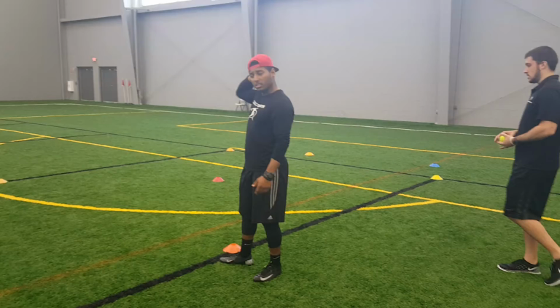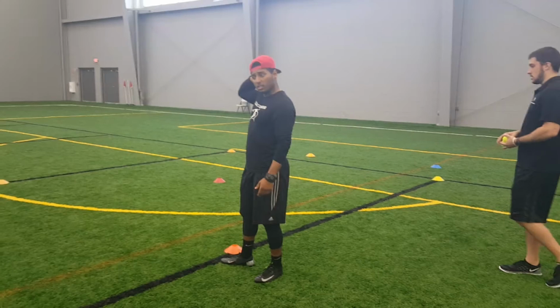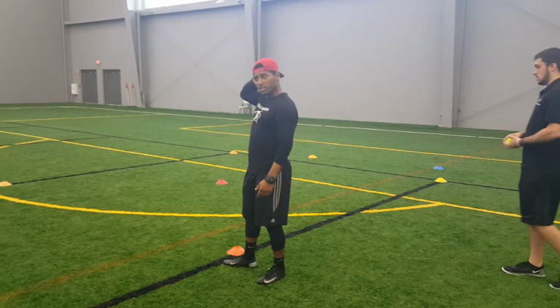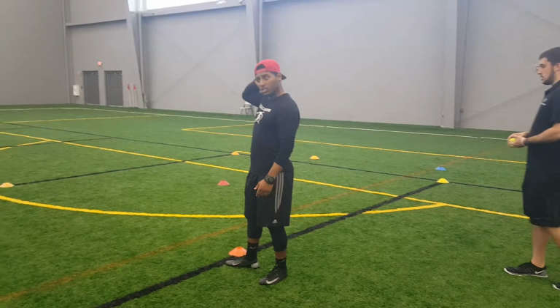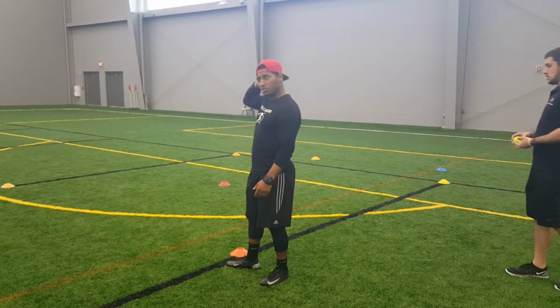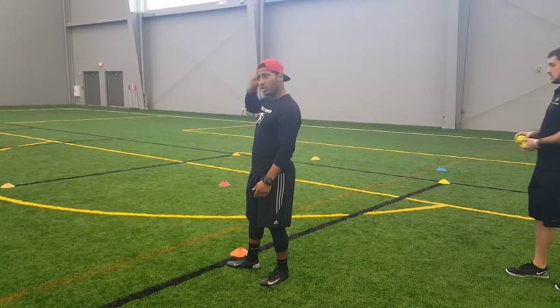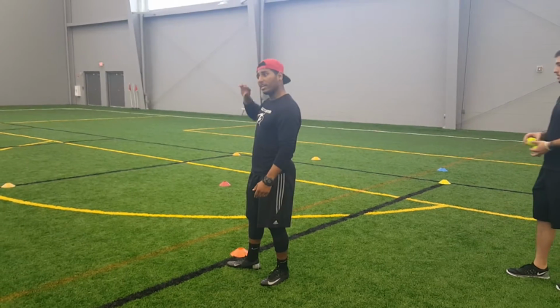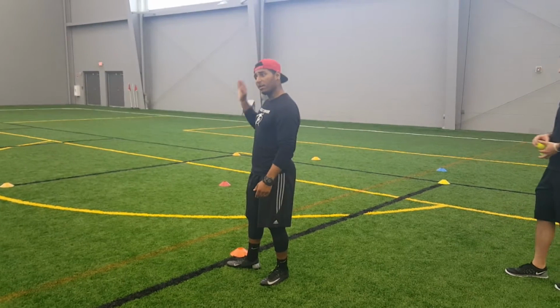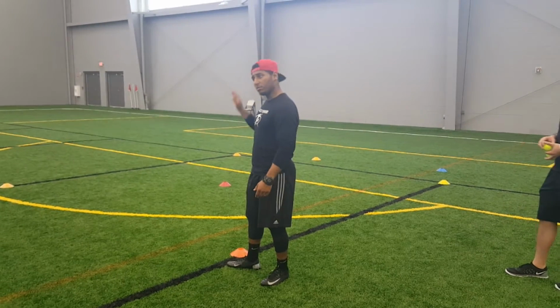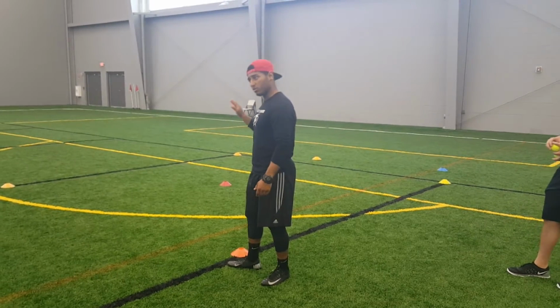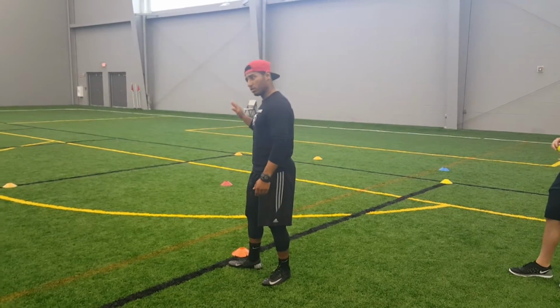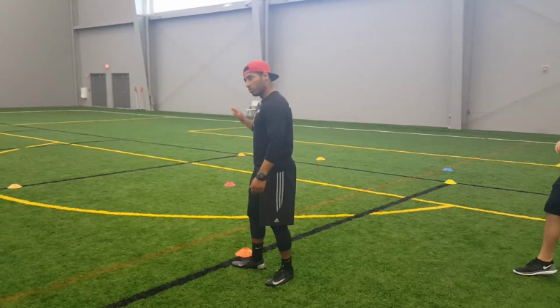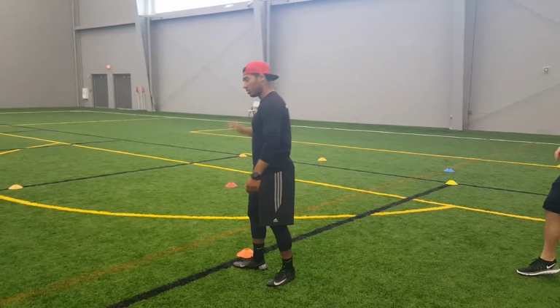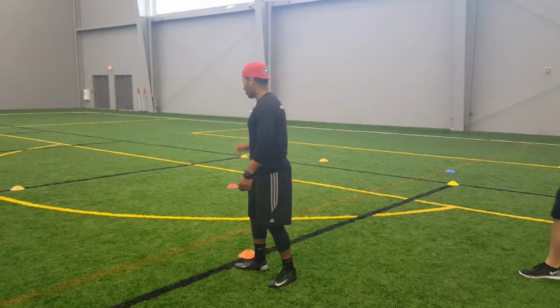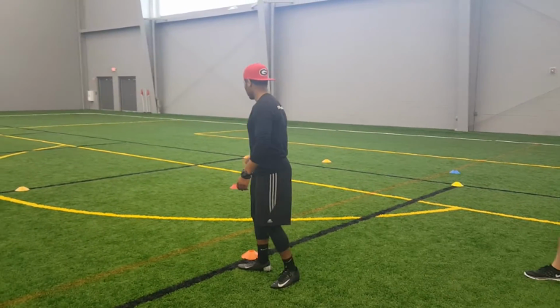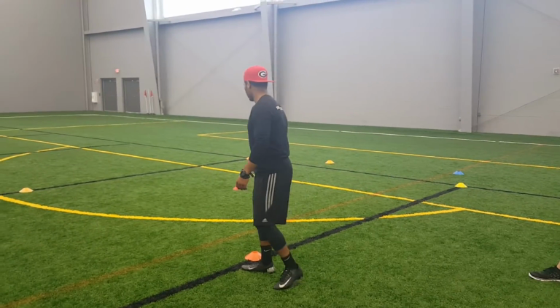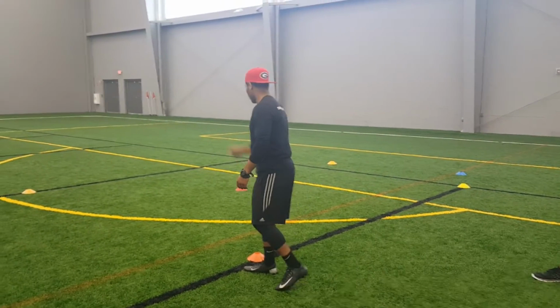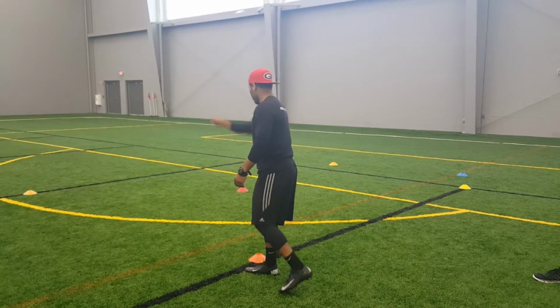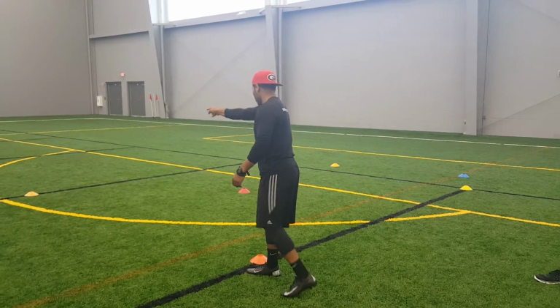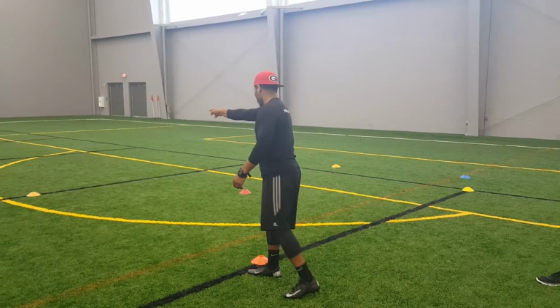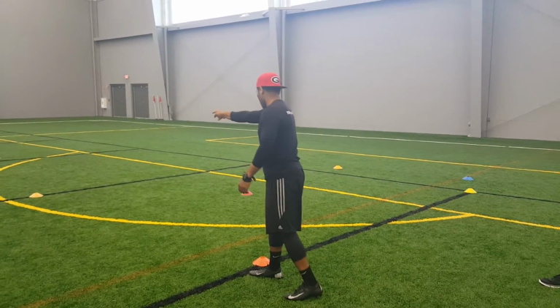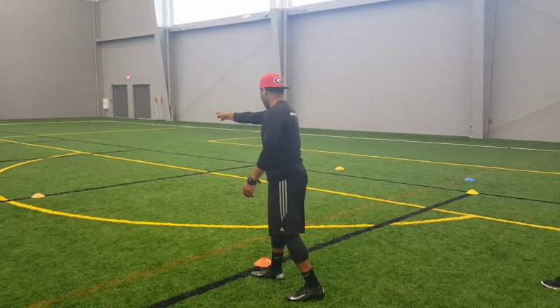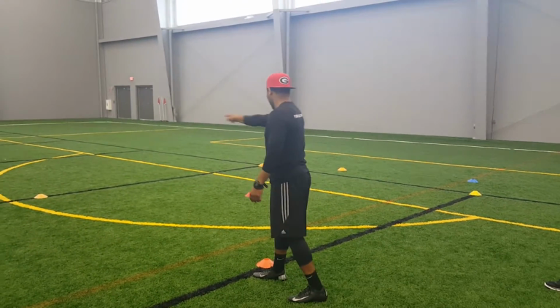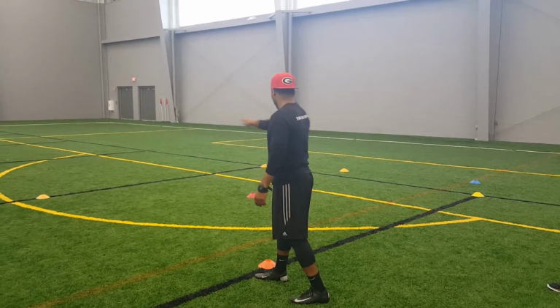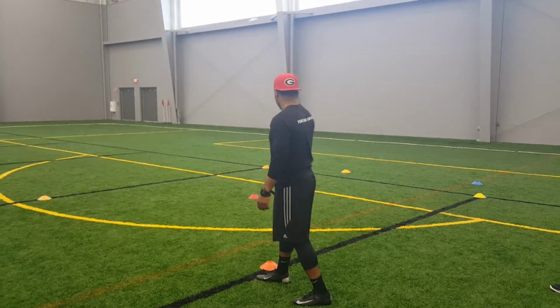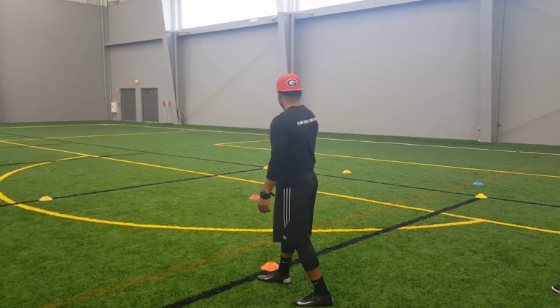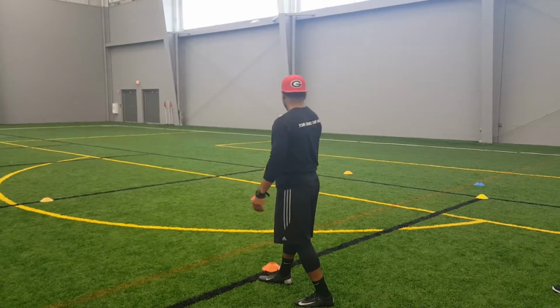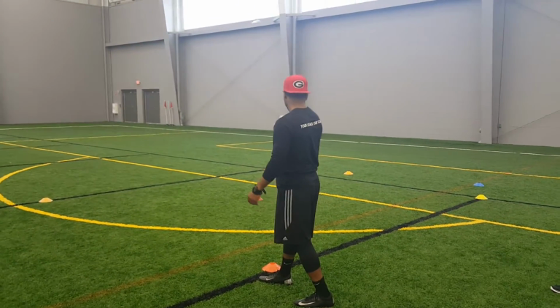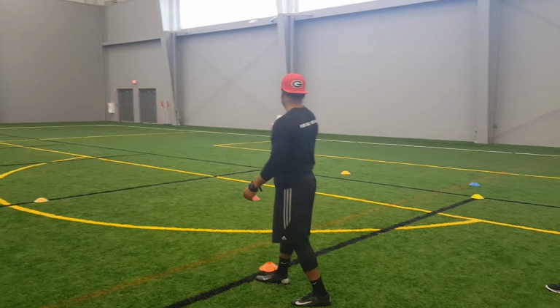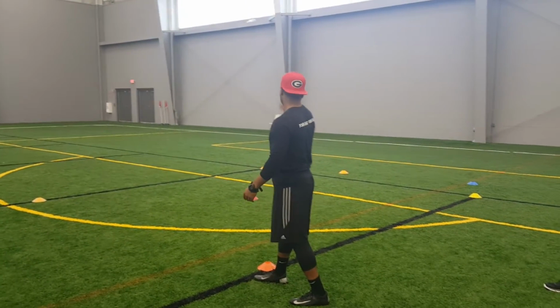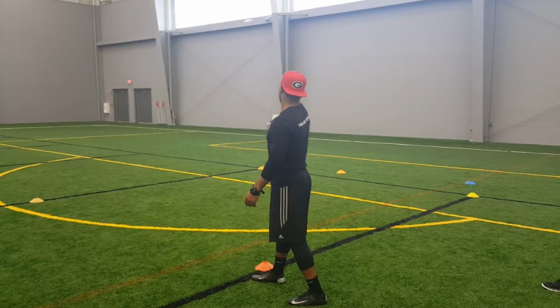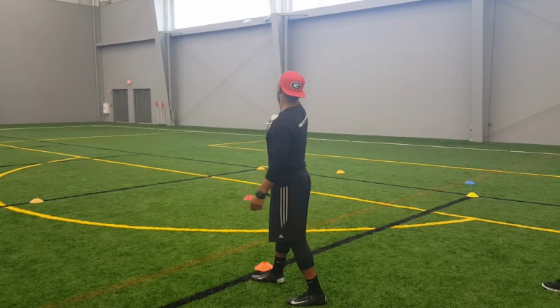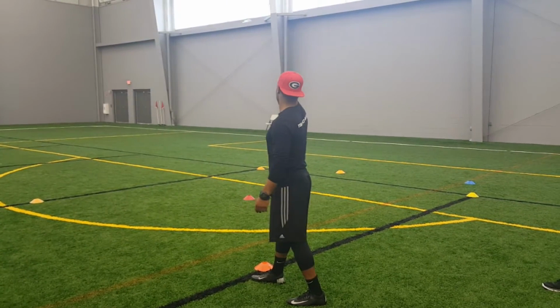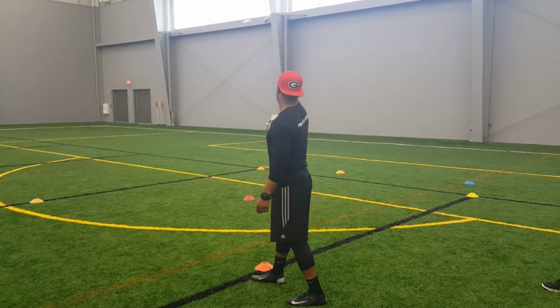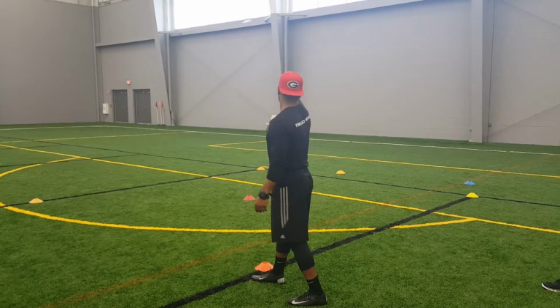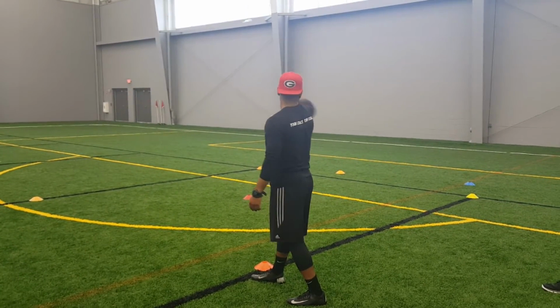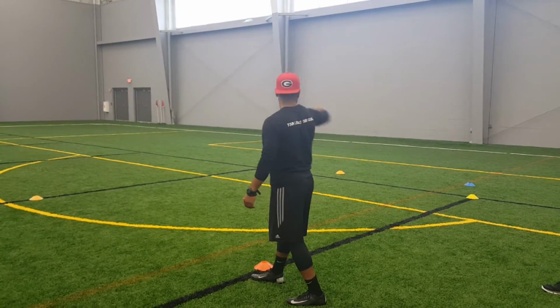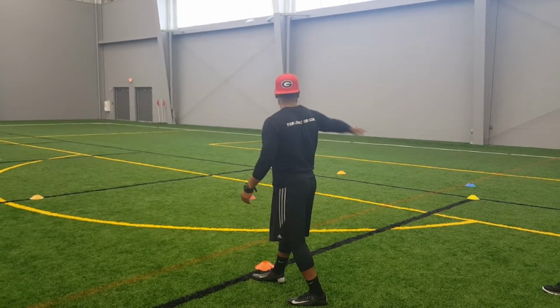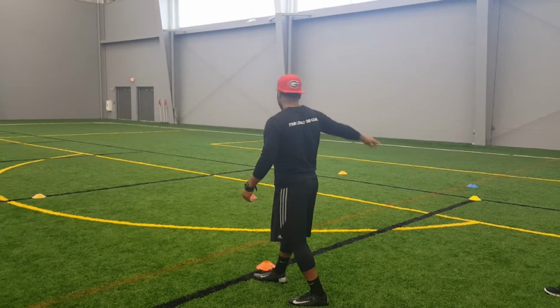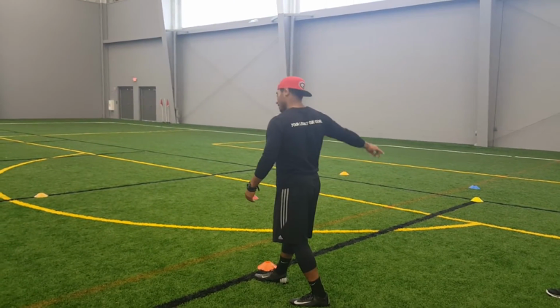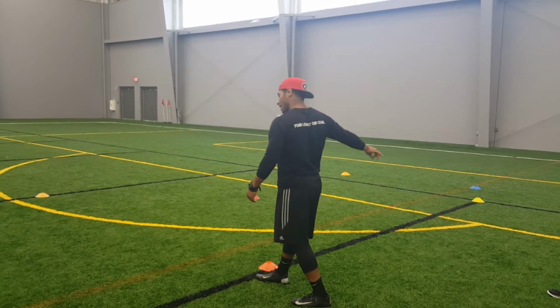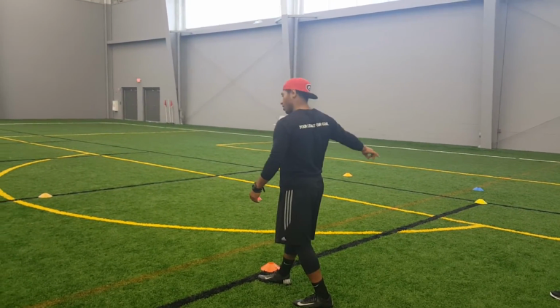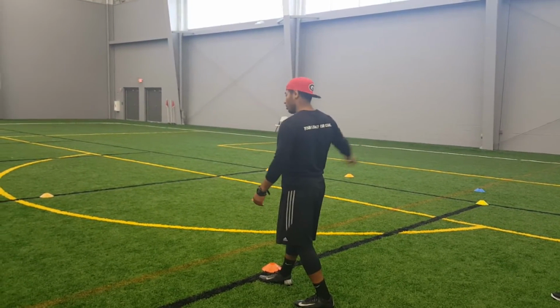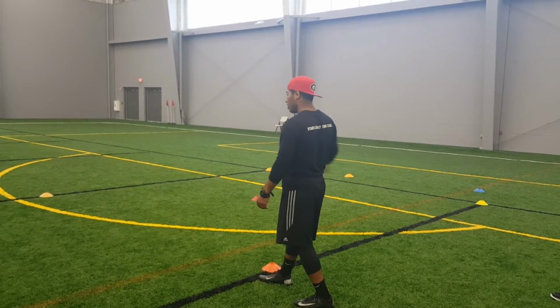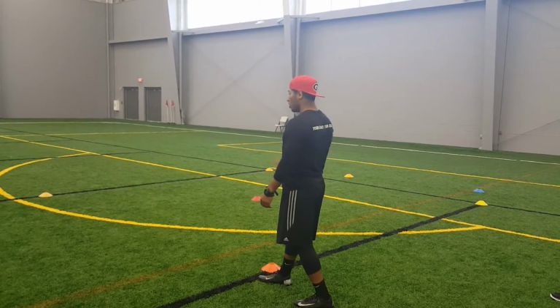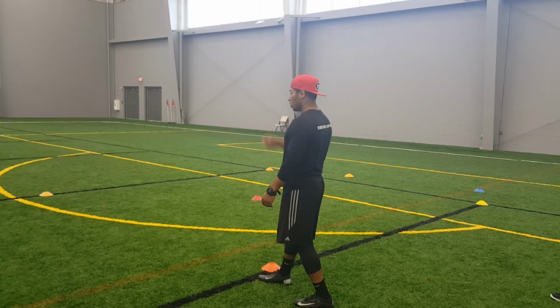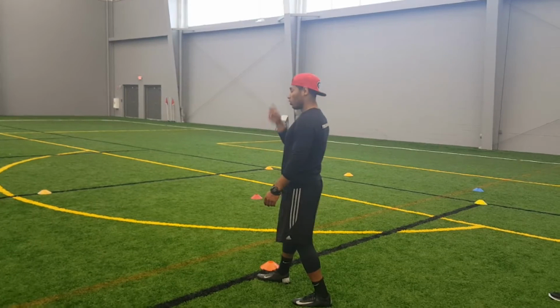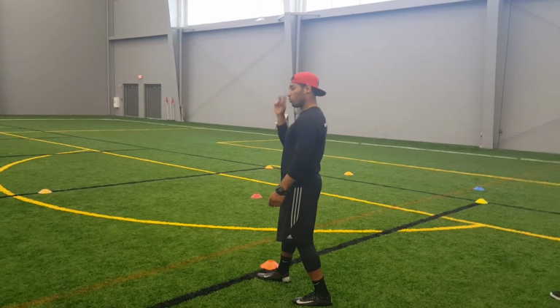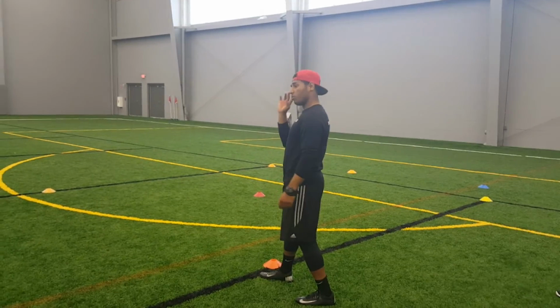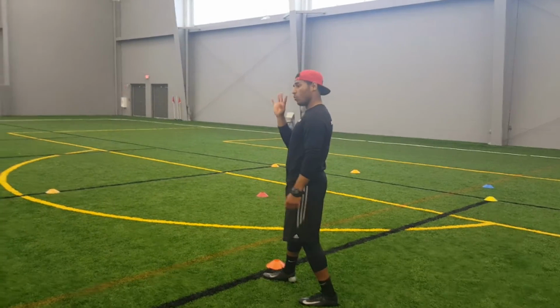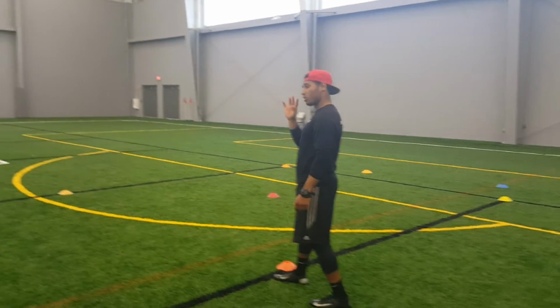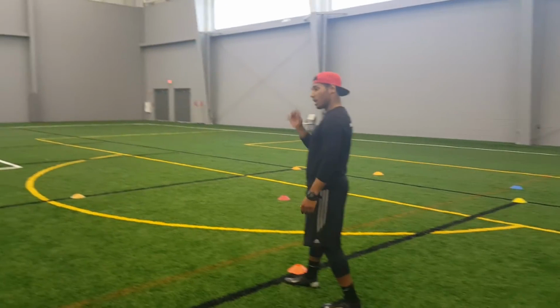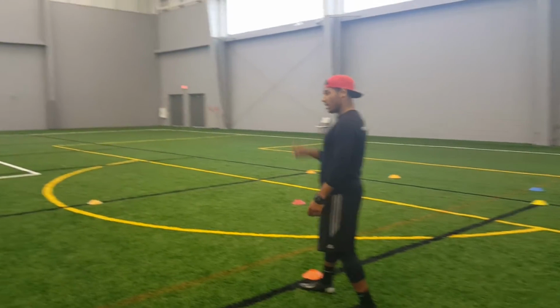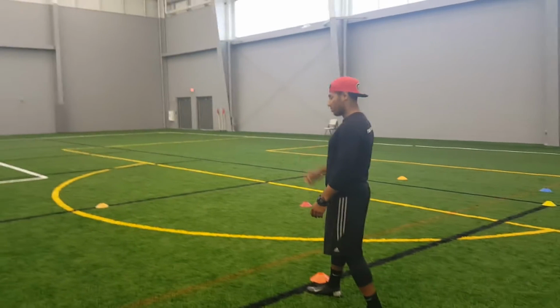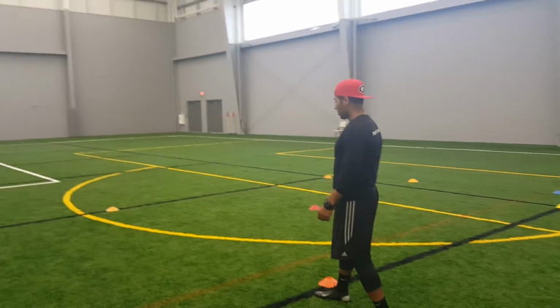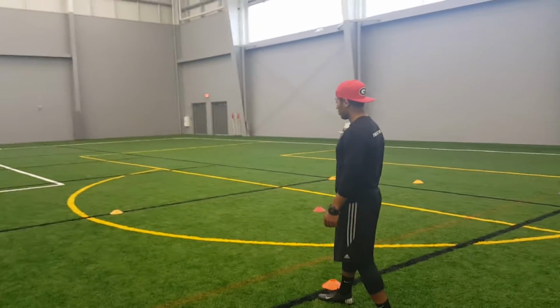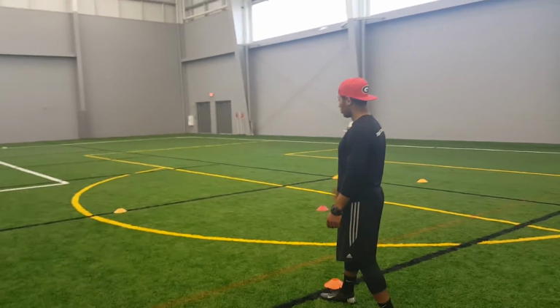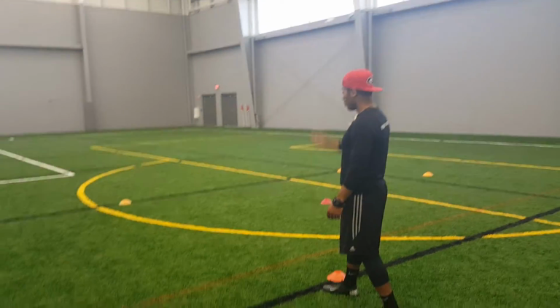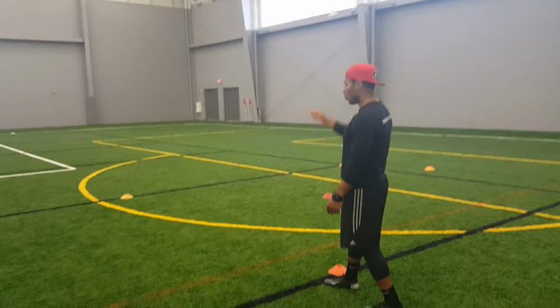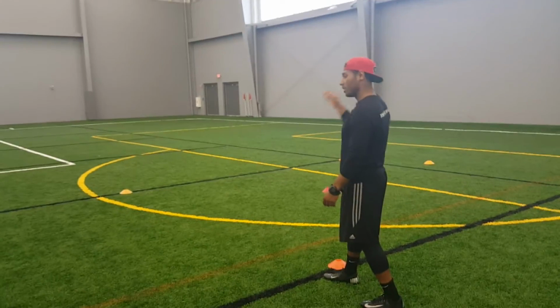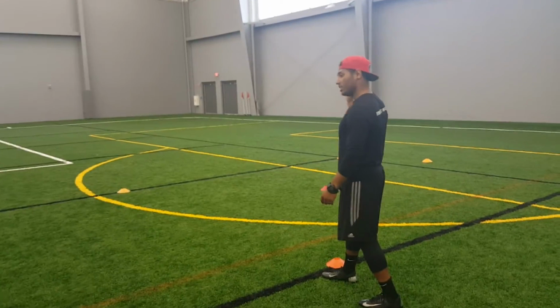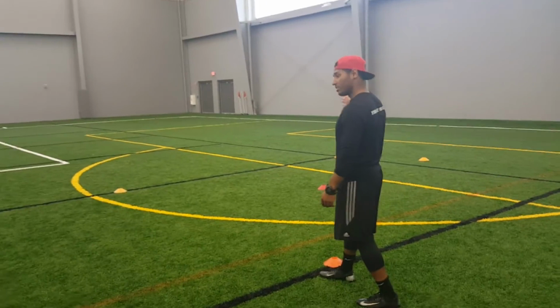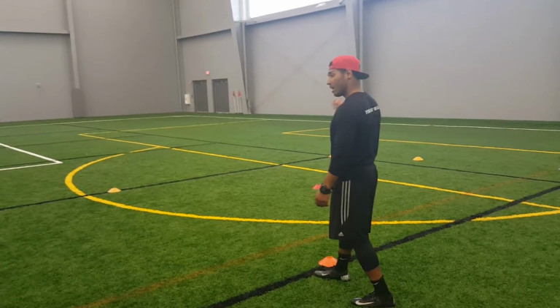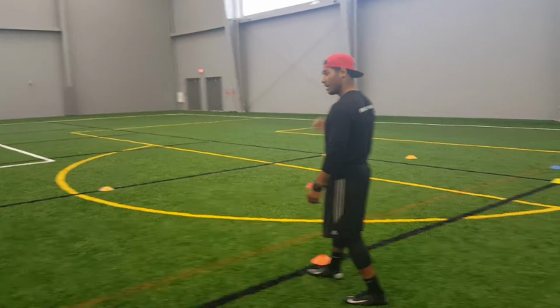Straight M drill. Up, down, up, down. You go through four times — two on each side.